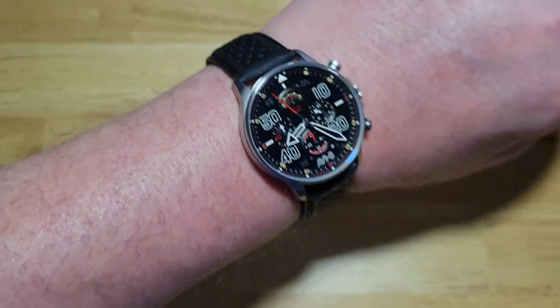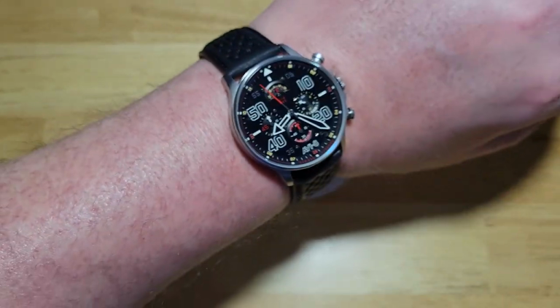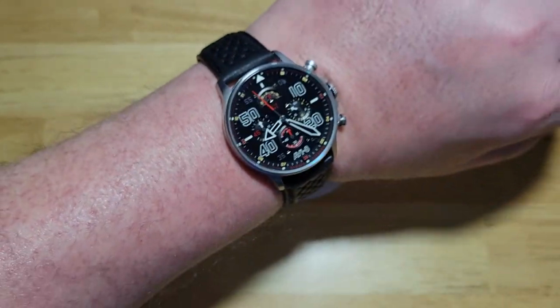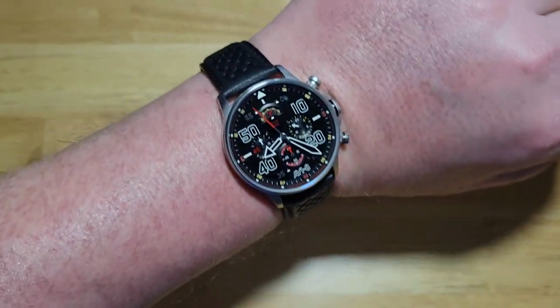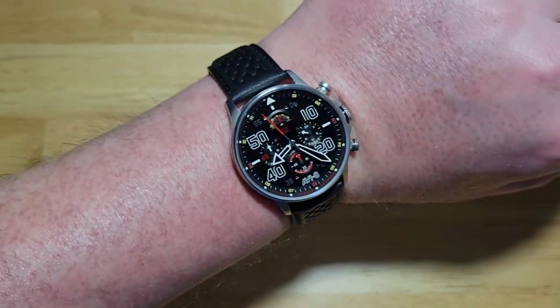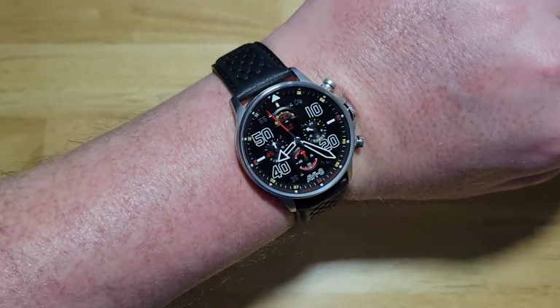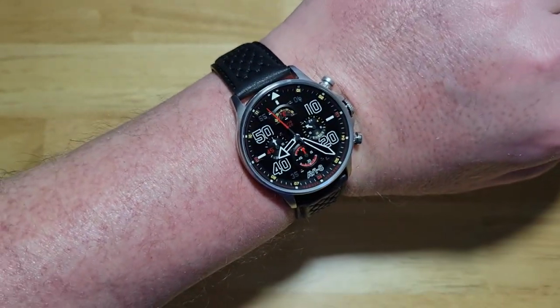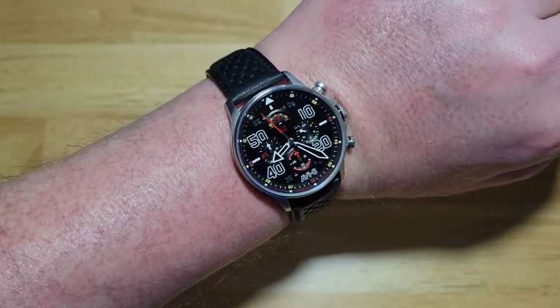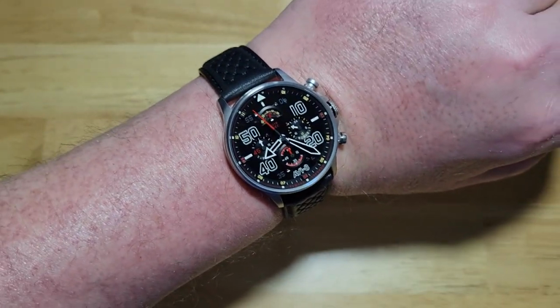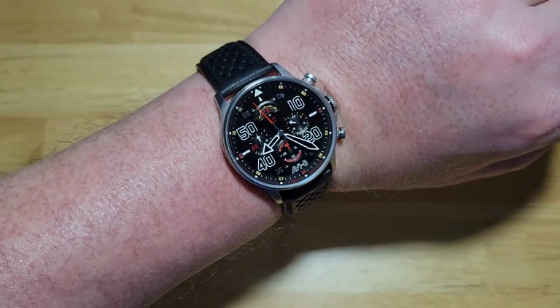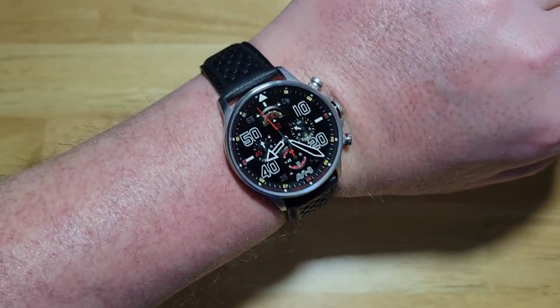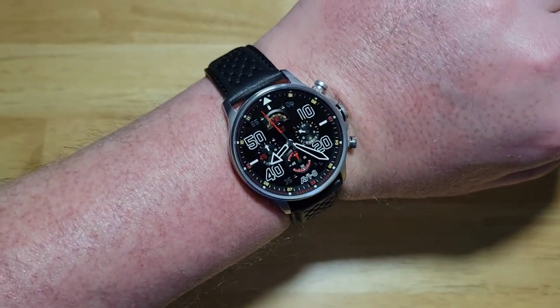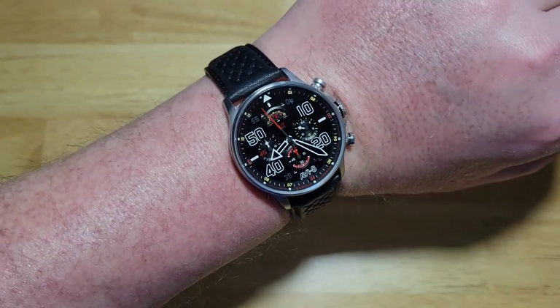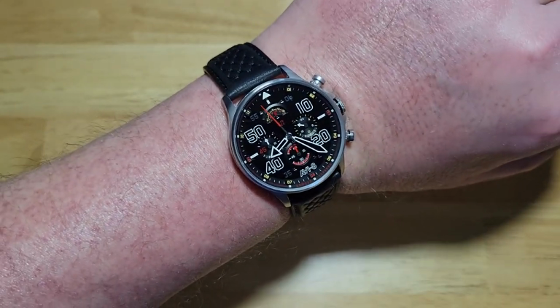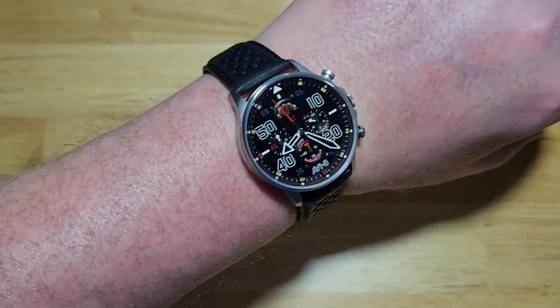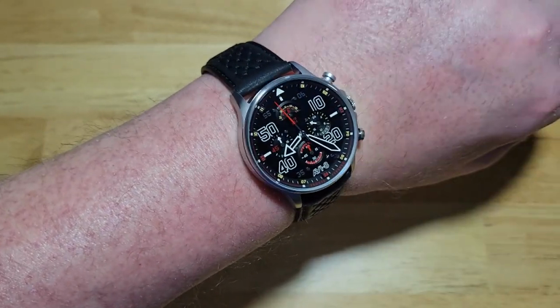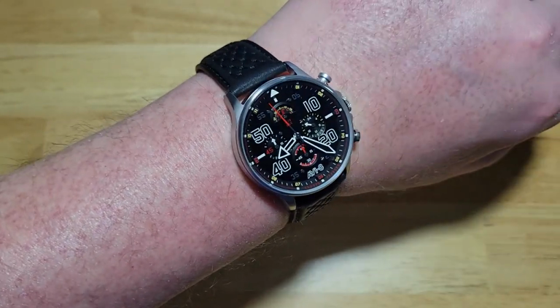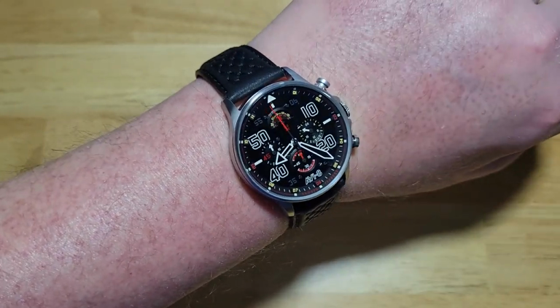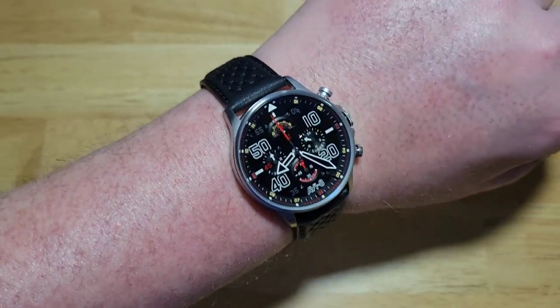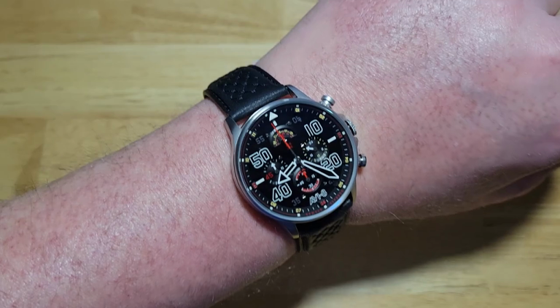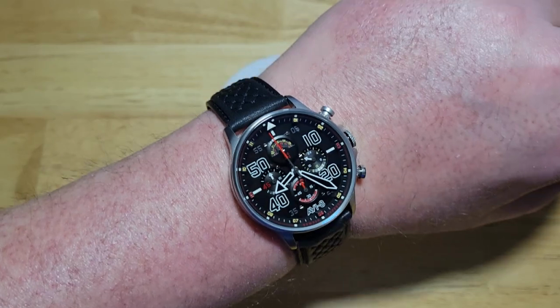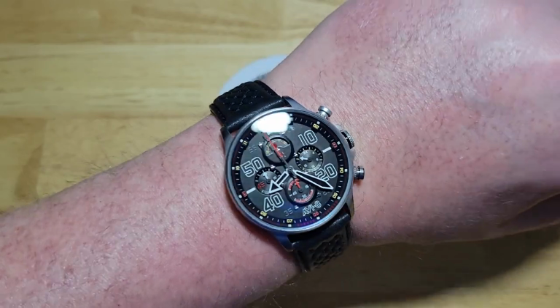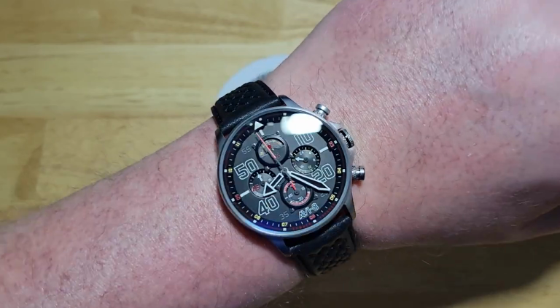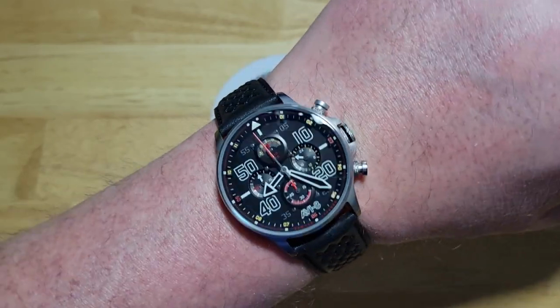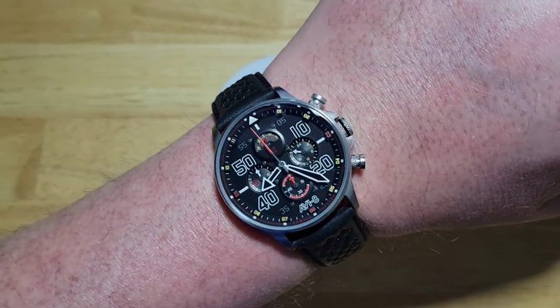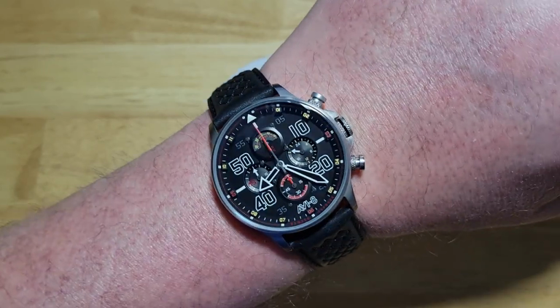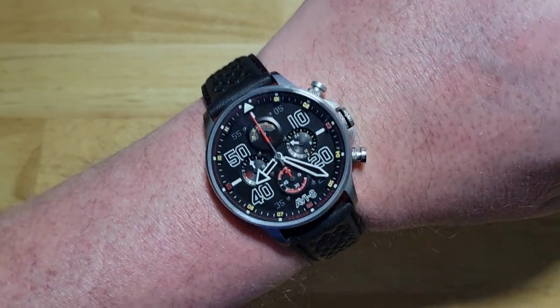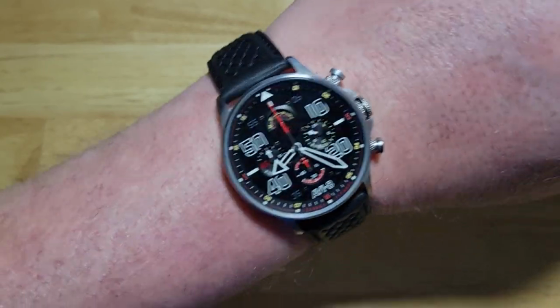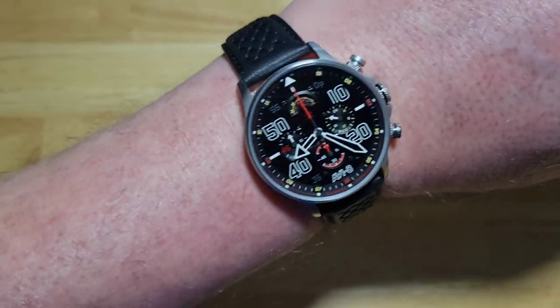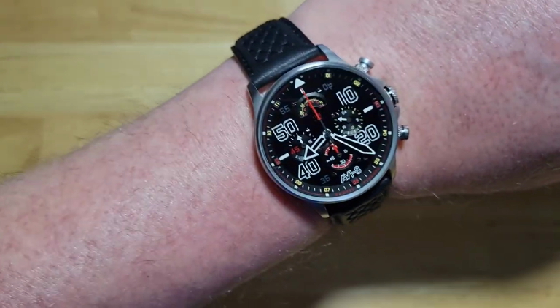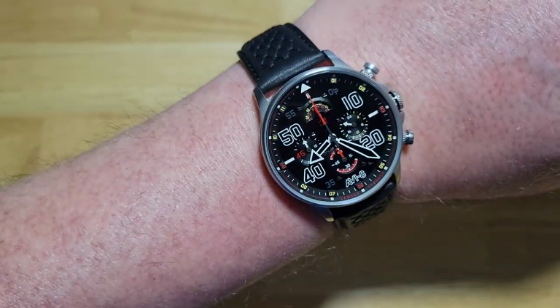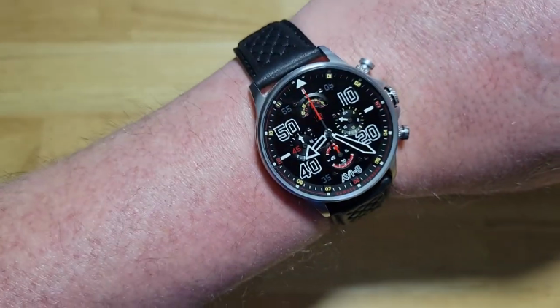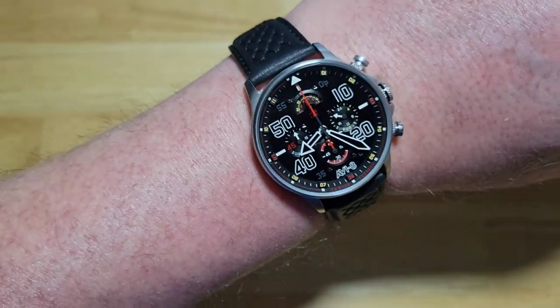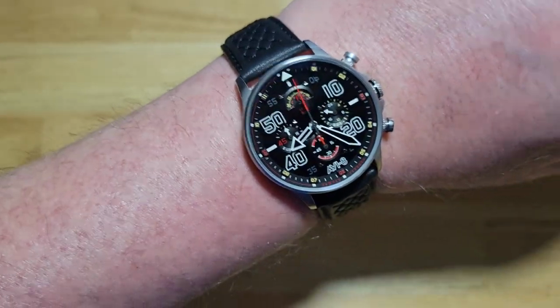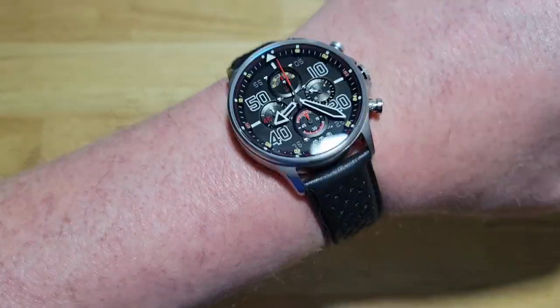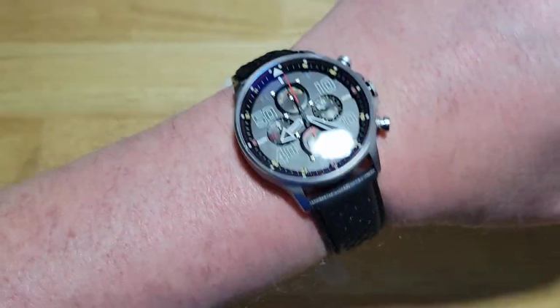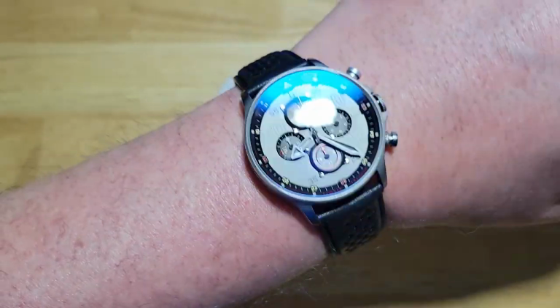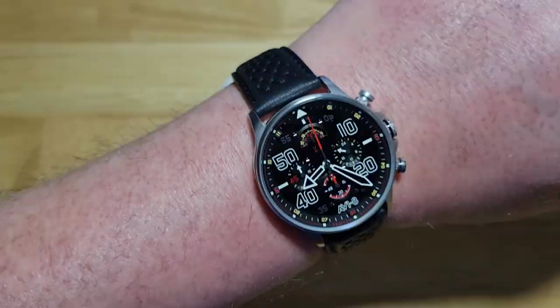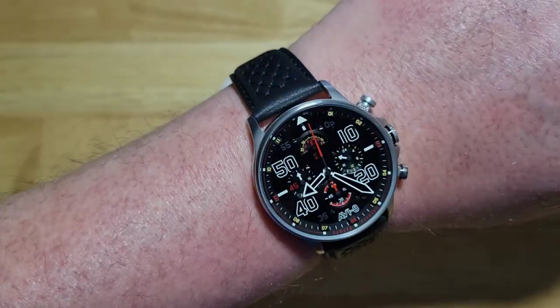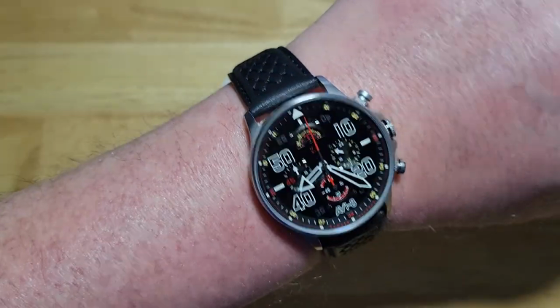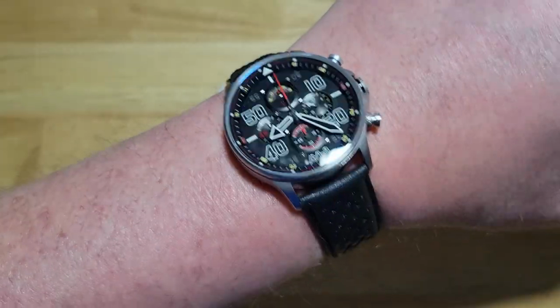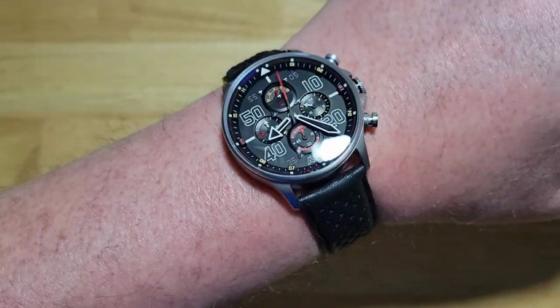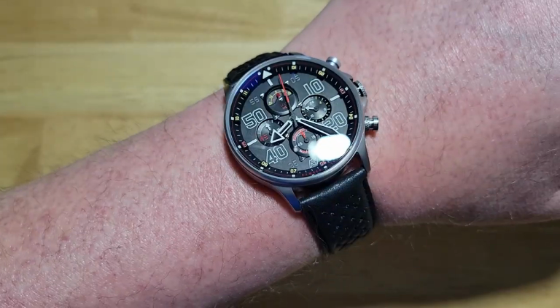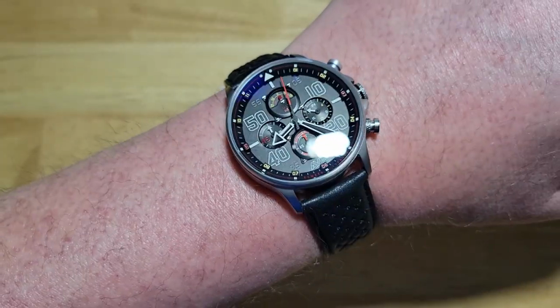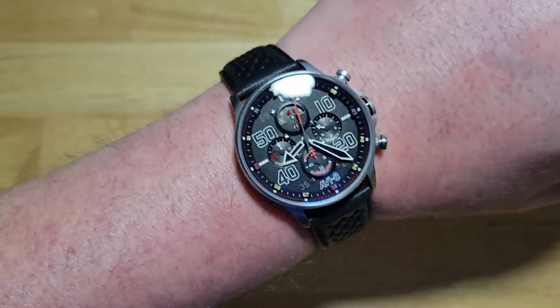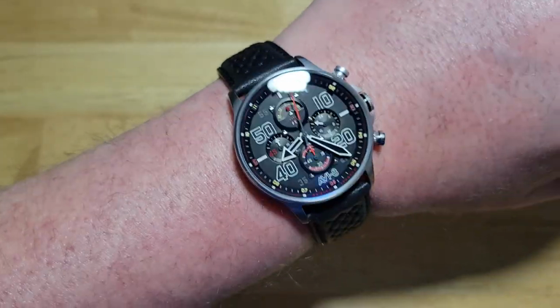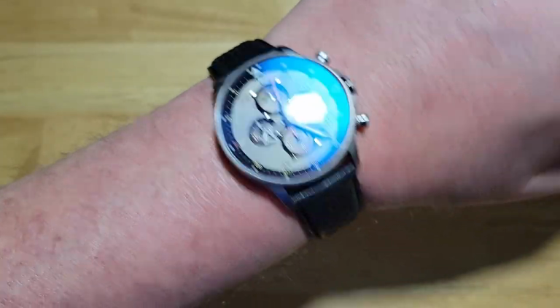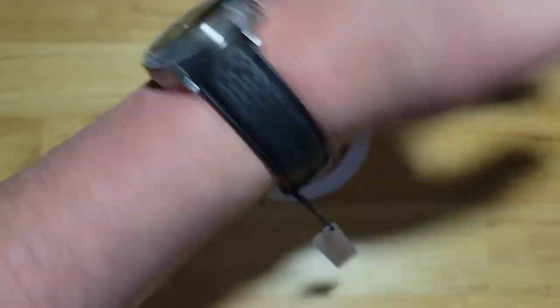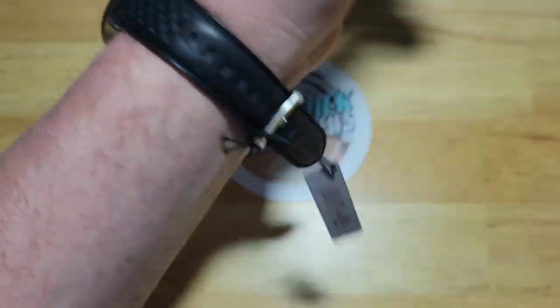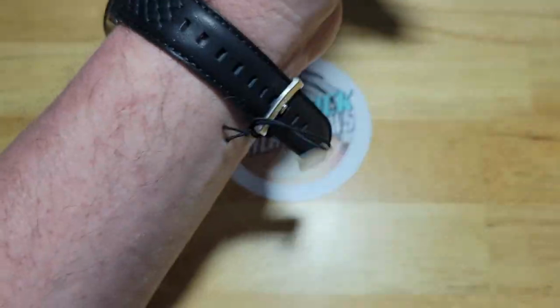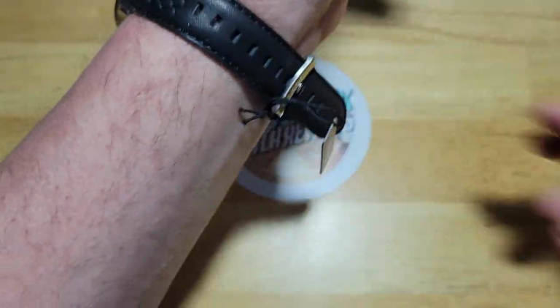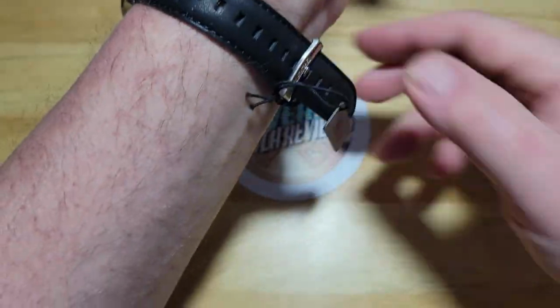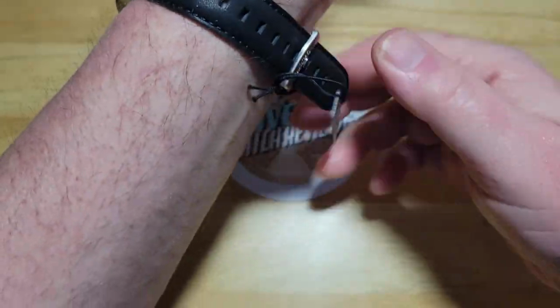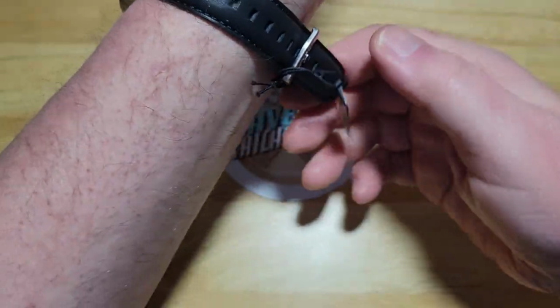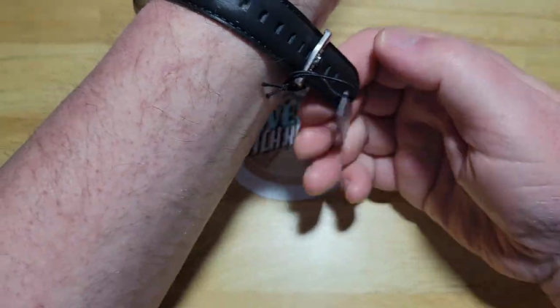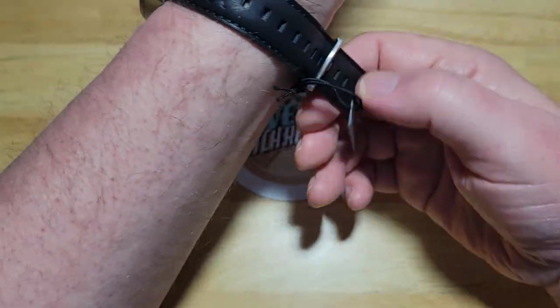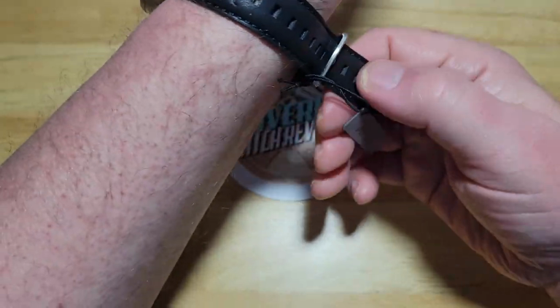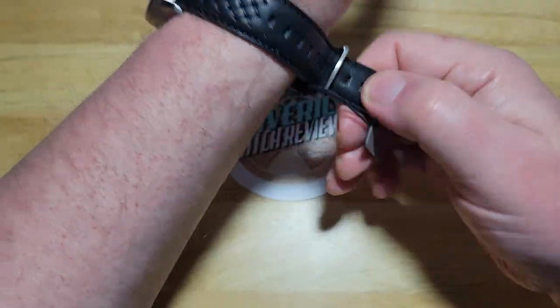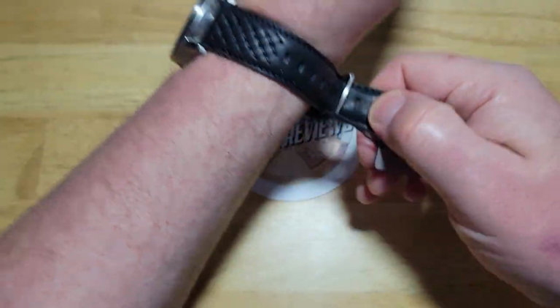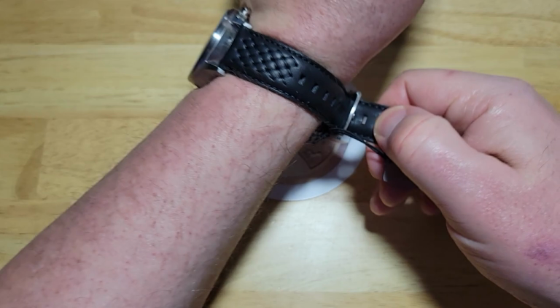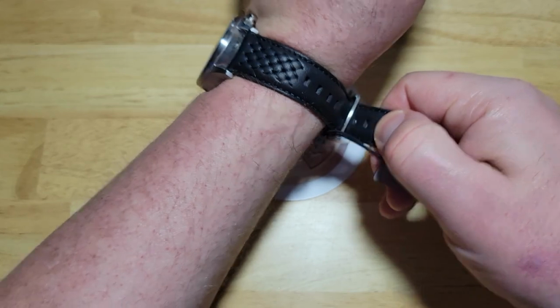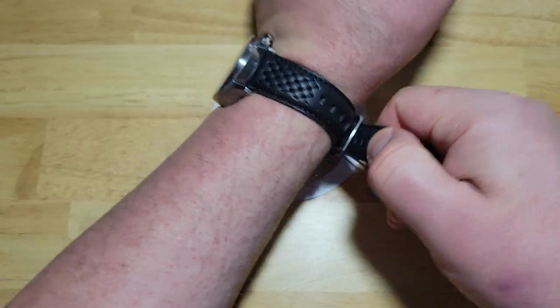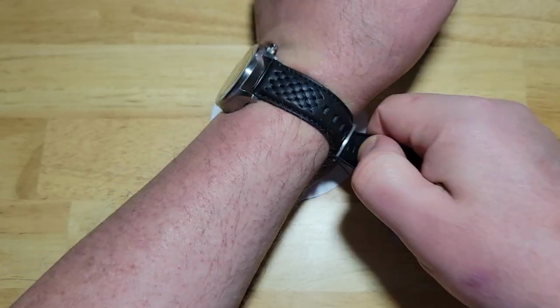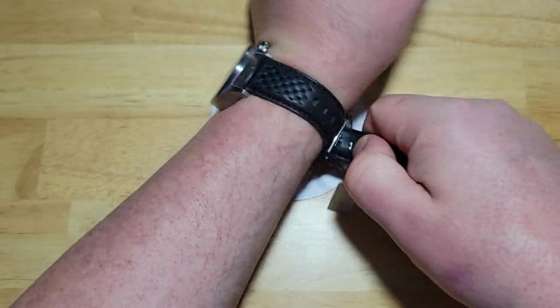Does the watch look good? Does it function well? Will it last a long time? Does it do what I need it to do? All right, let me go ahead and show you a loom shot.